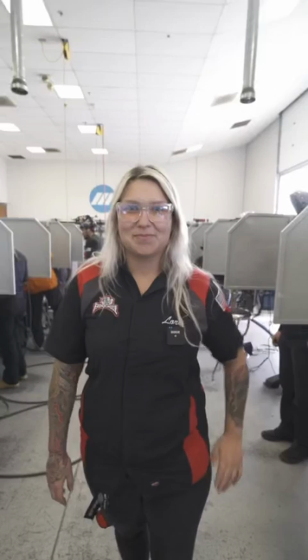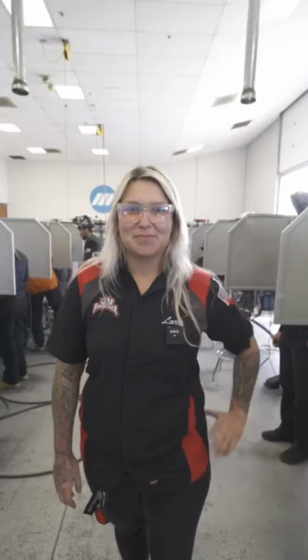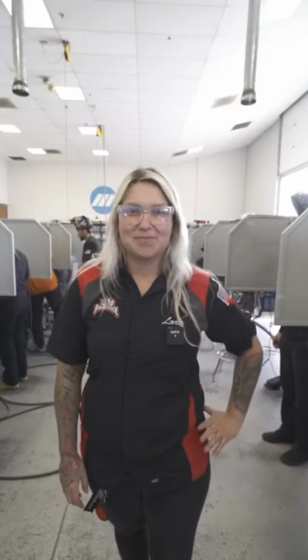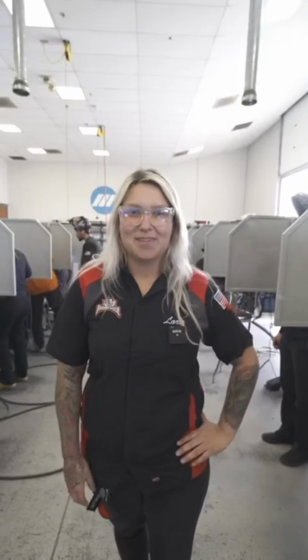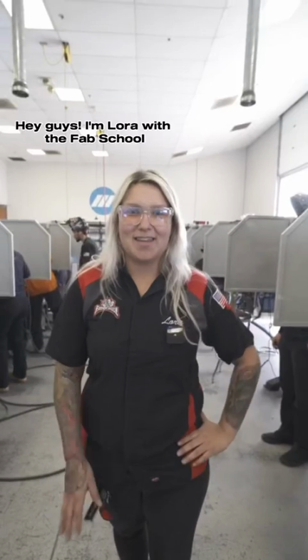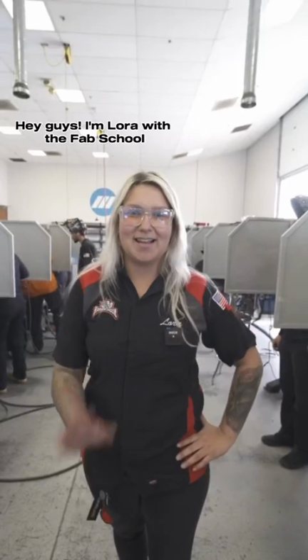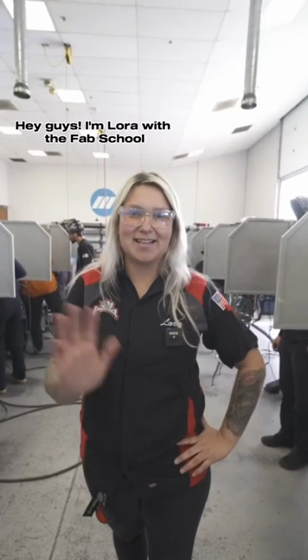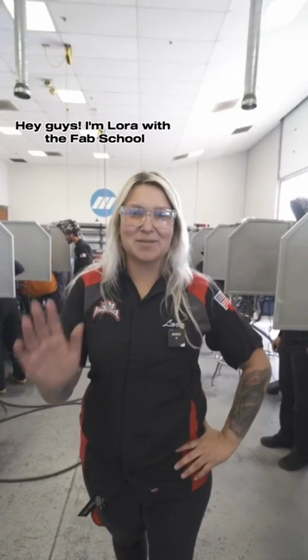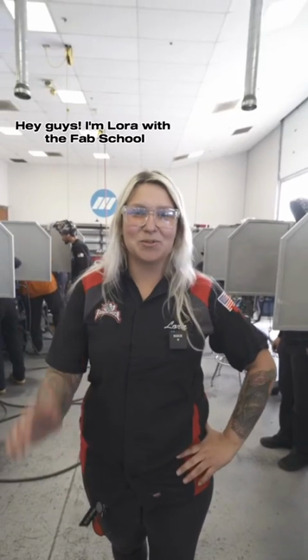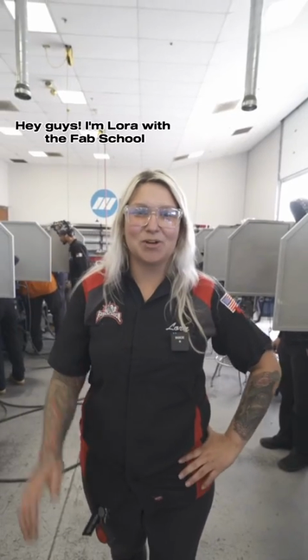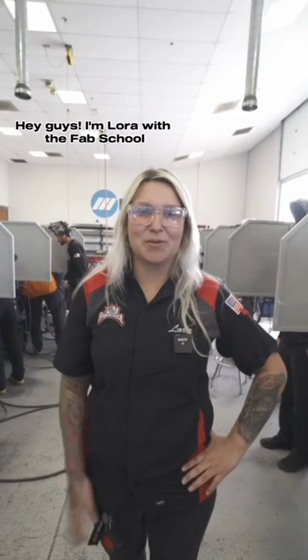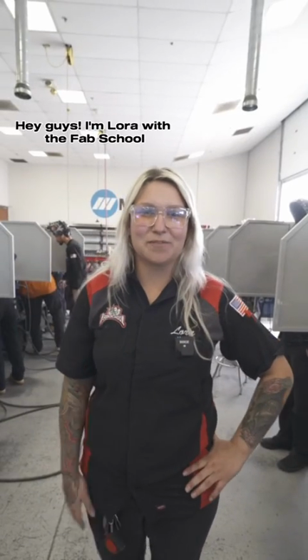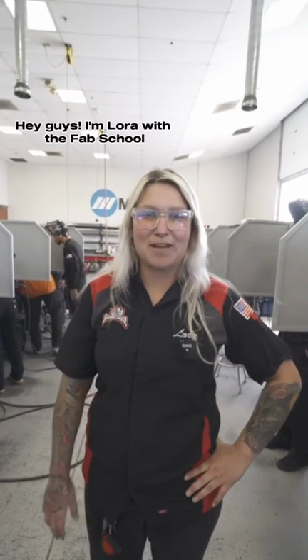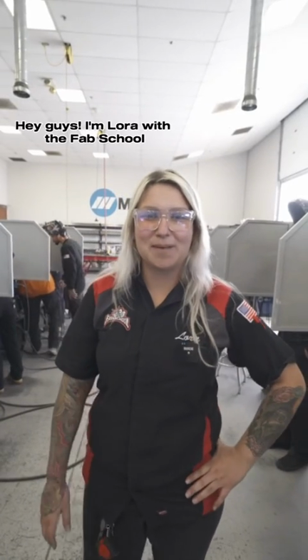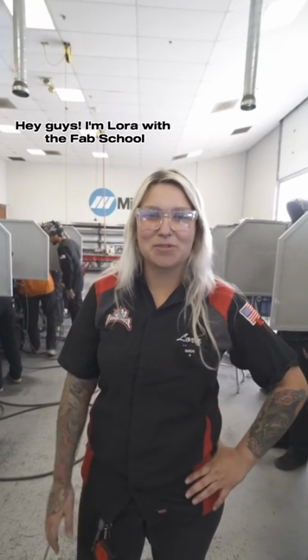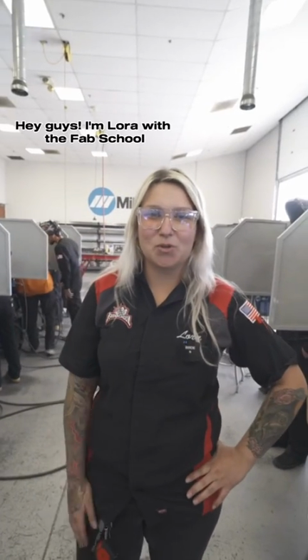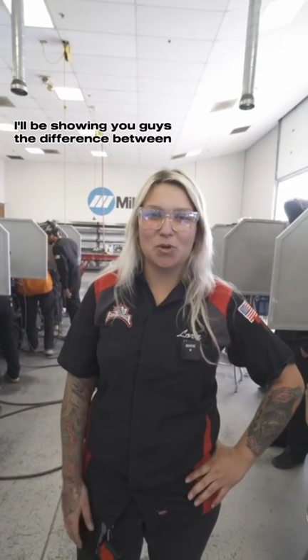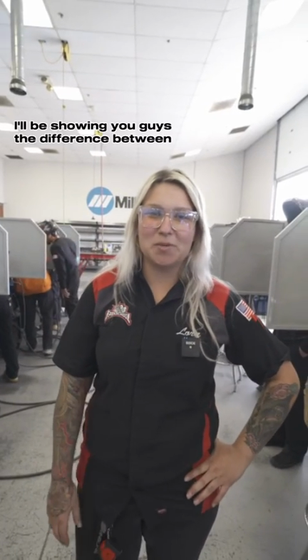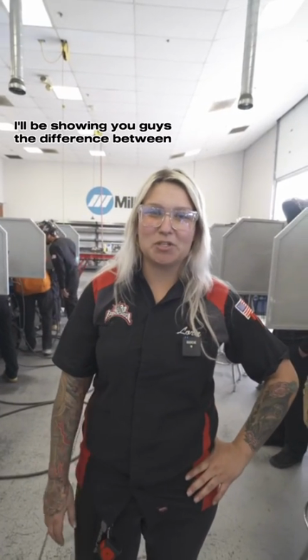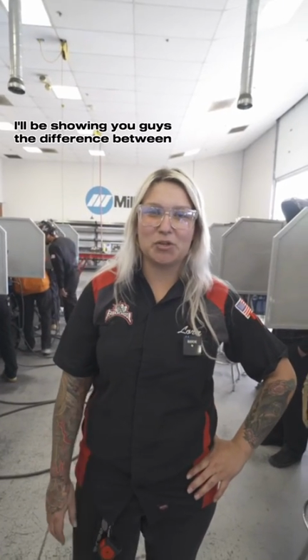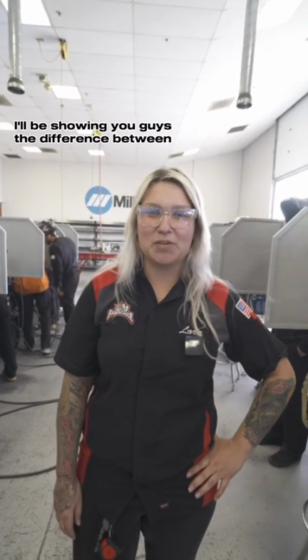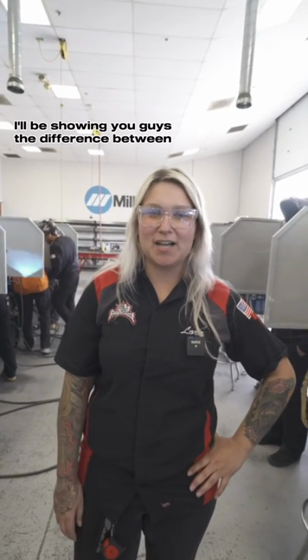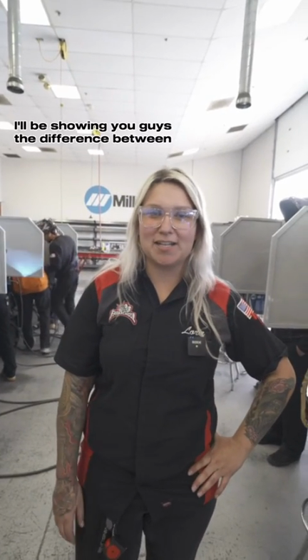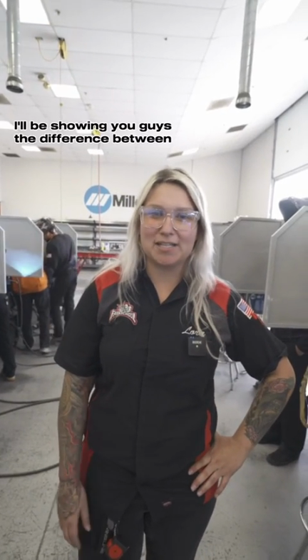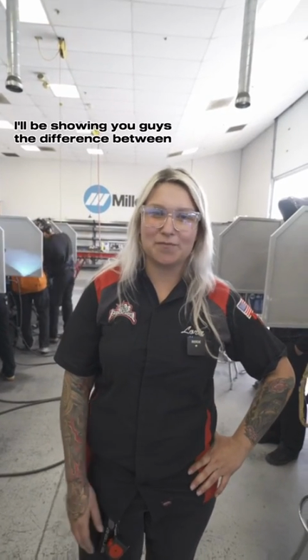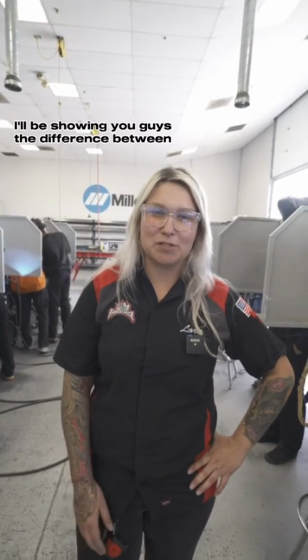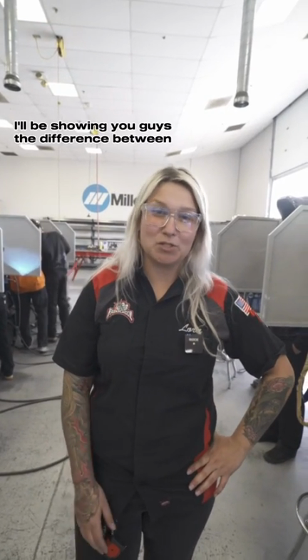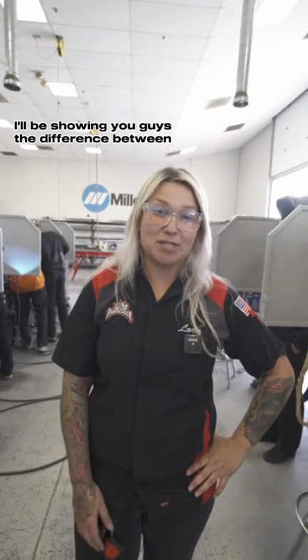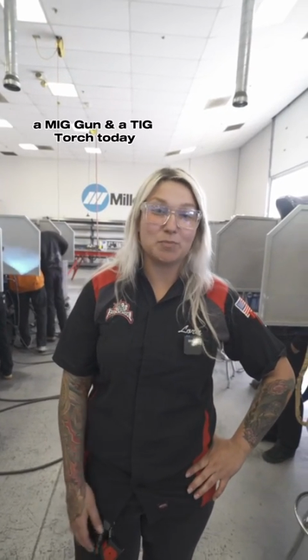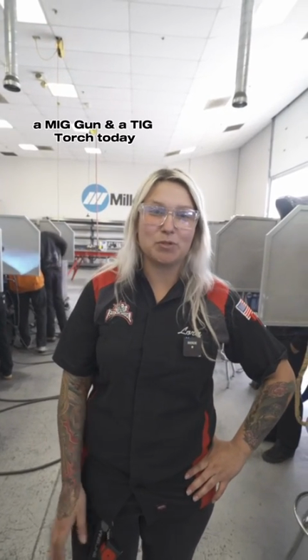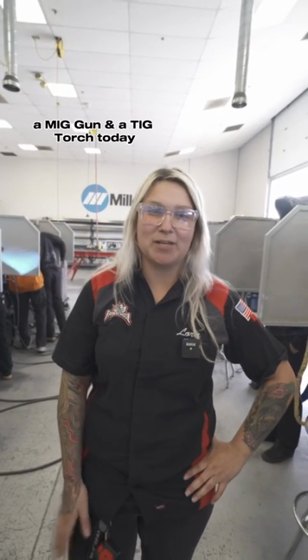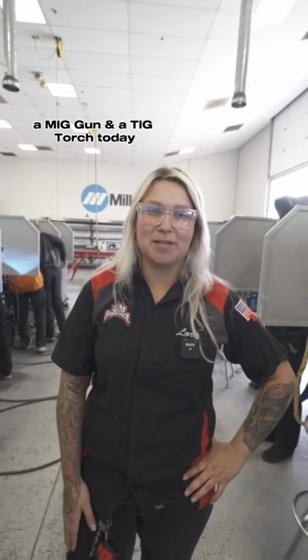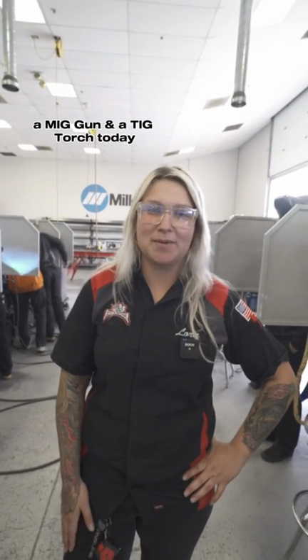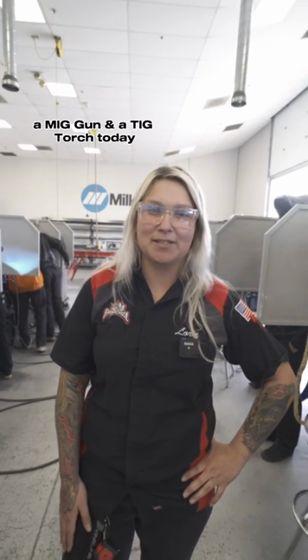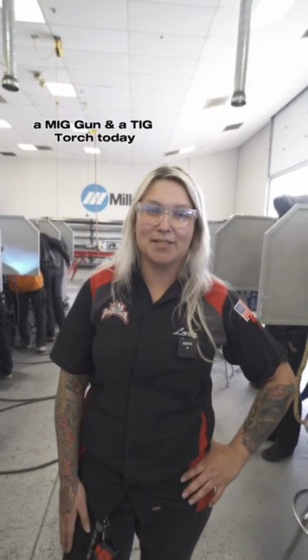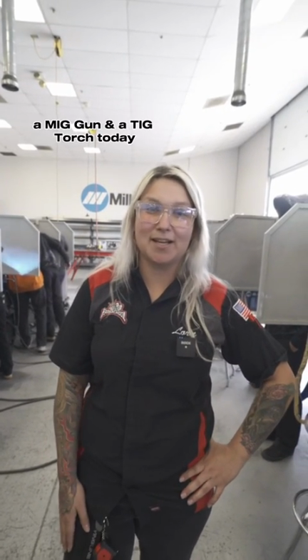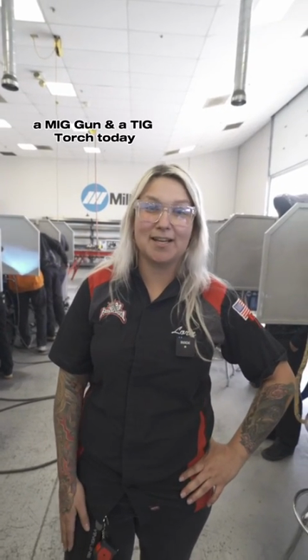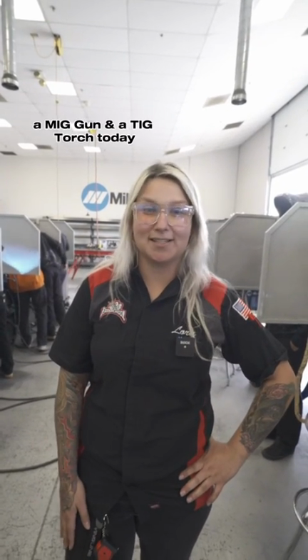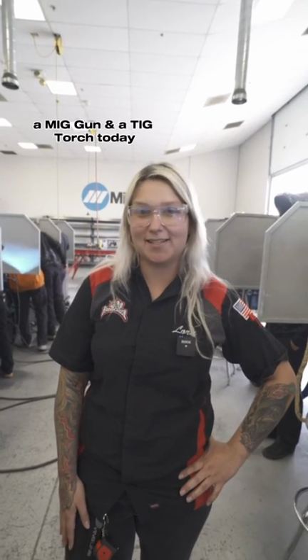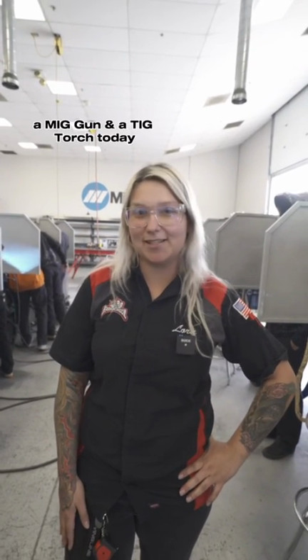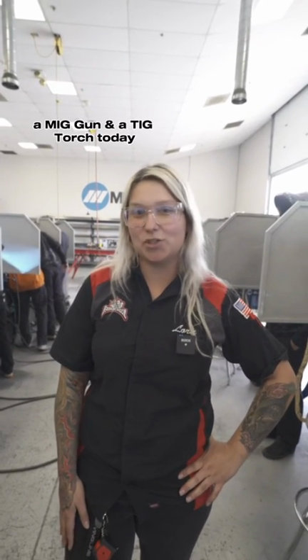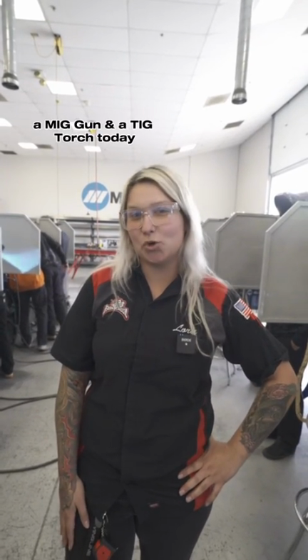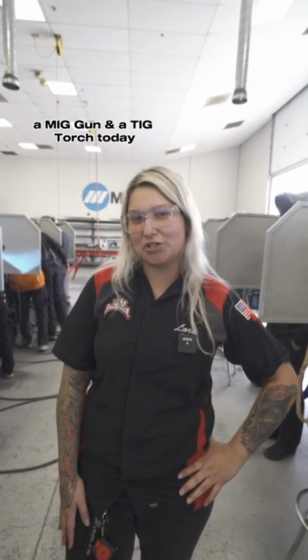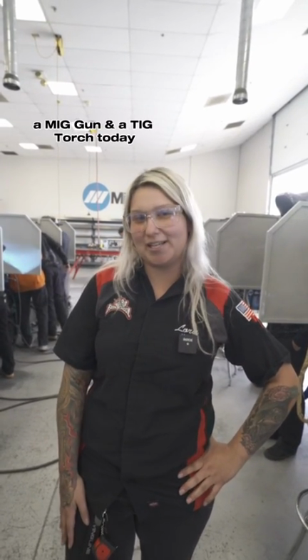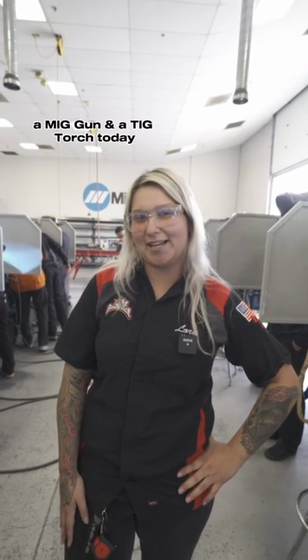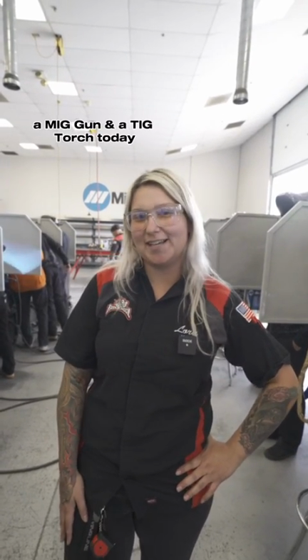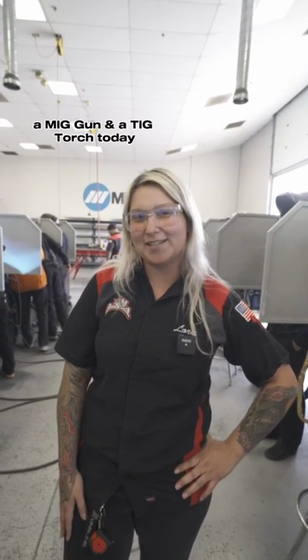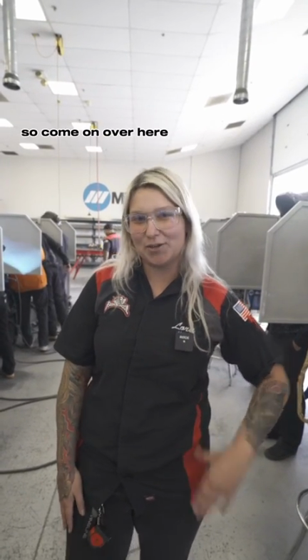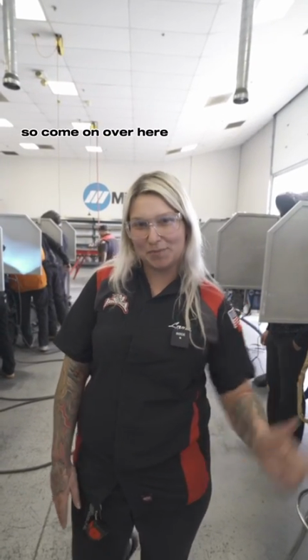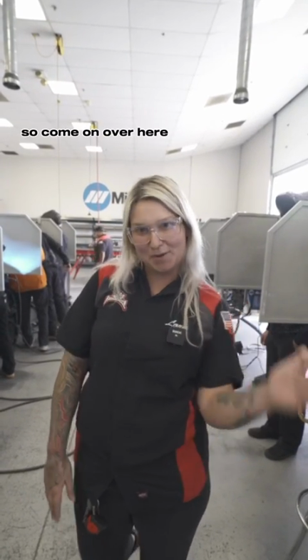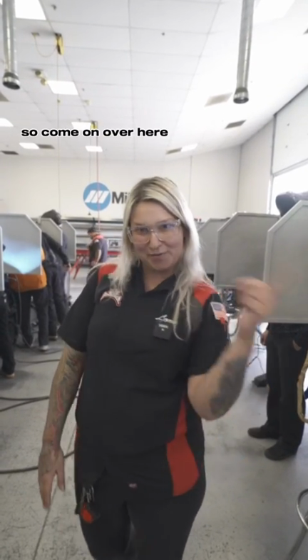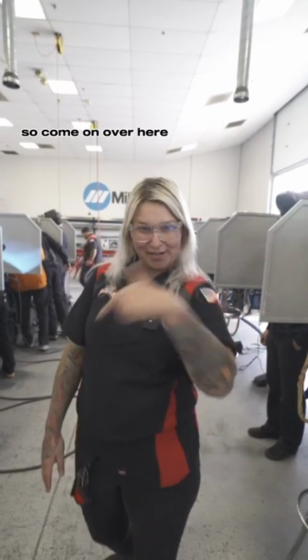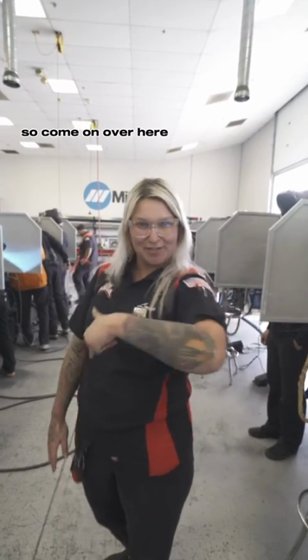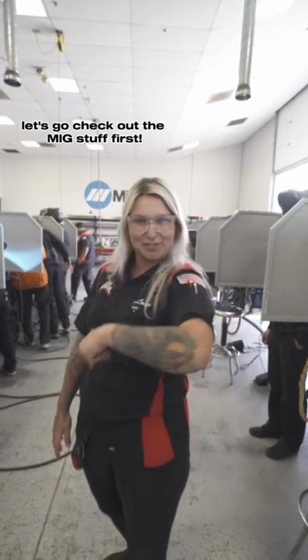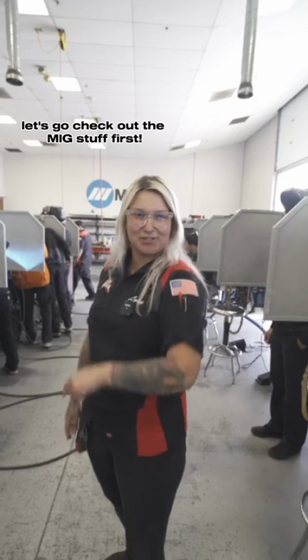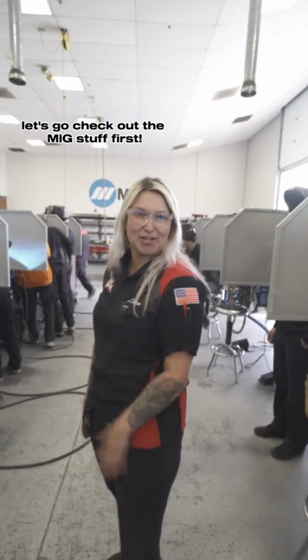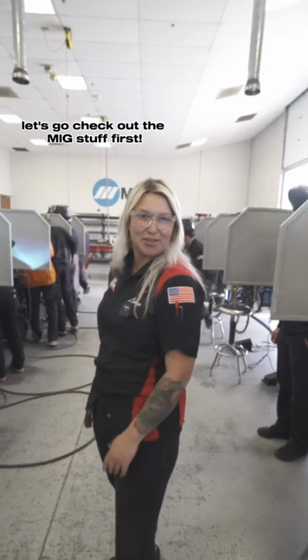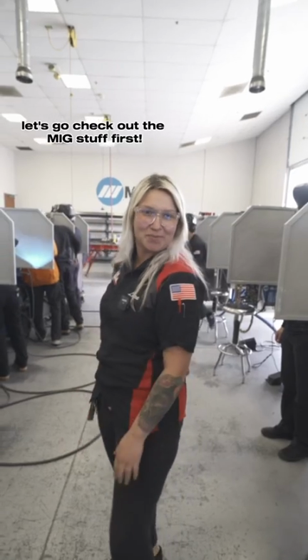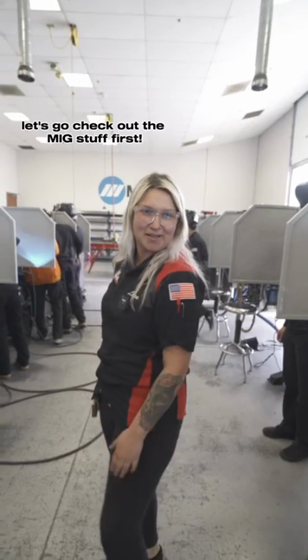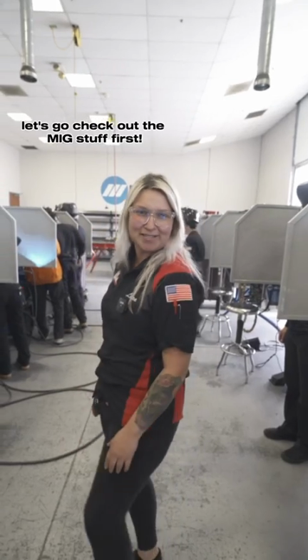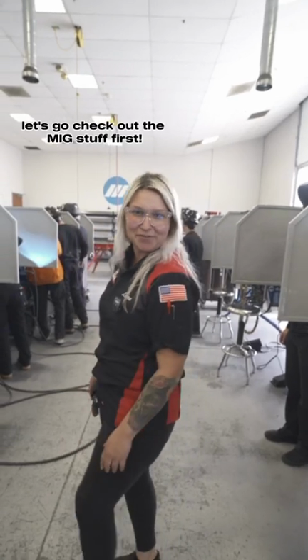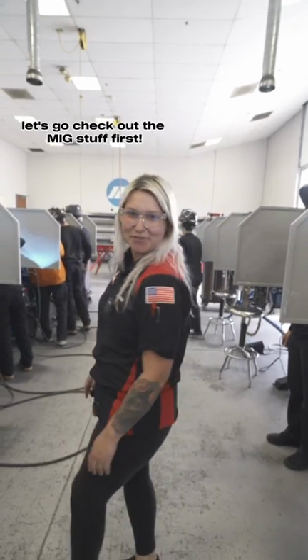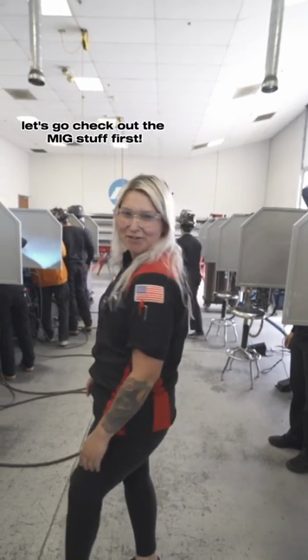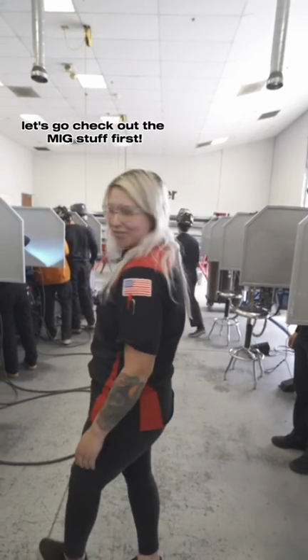Hey guys, I'm Laura with The Fab School. I'm going to be showing you guys the difference between a MIG gun and a TIG torch today. So come on over here, let's go check out the MIG stuff first.